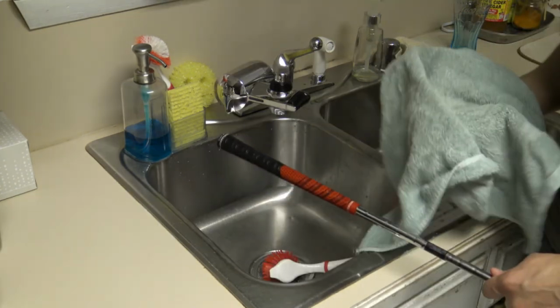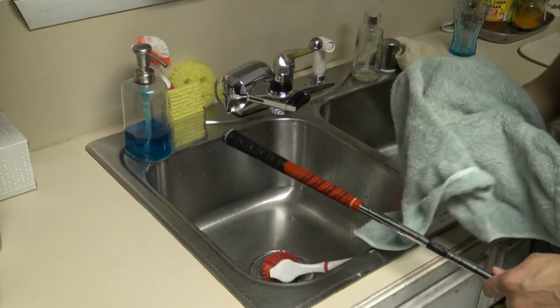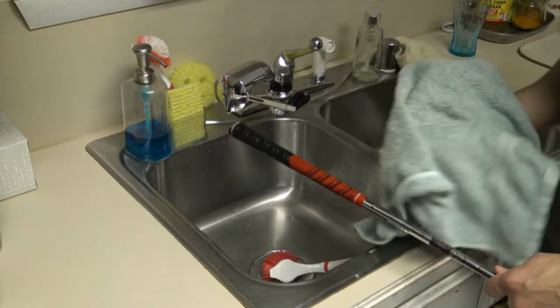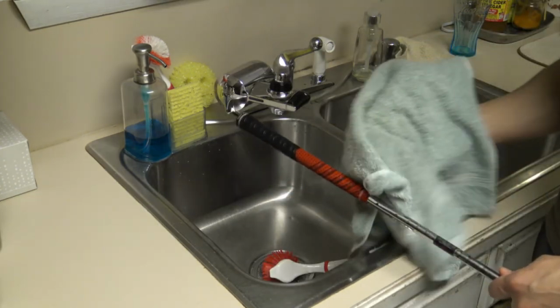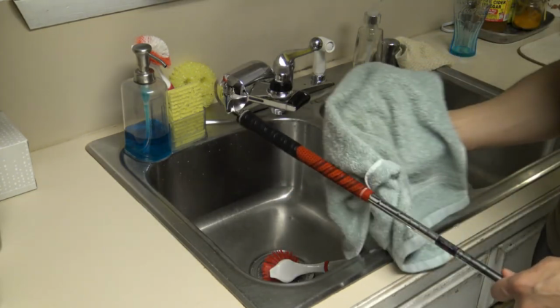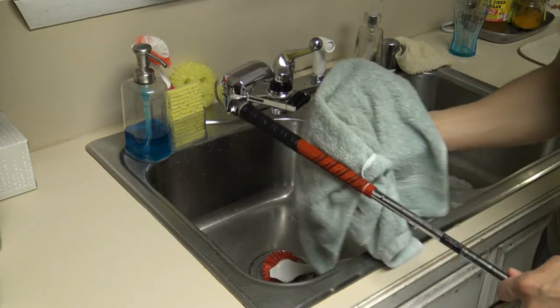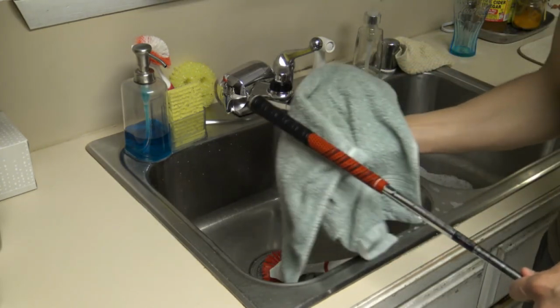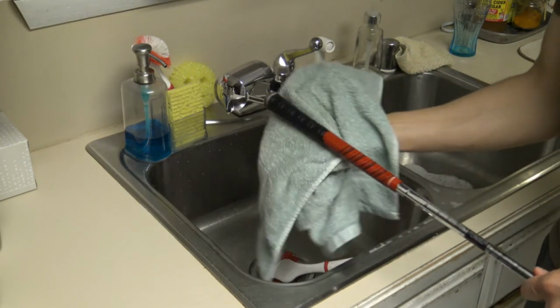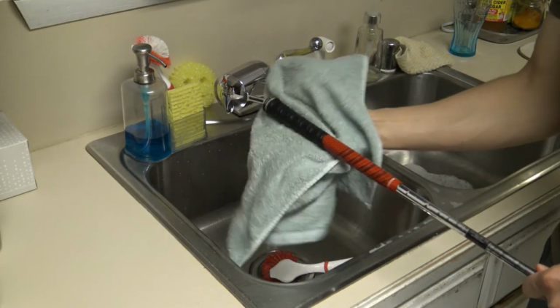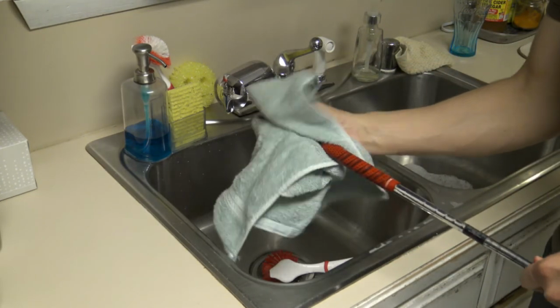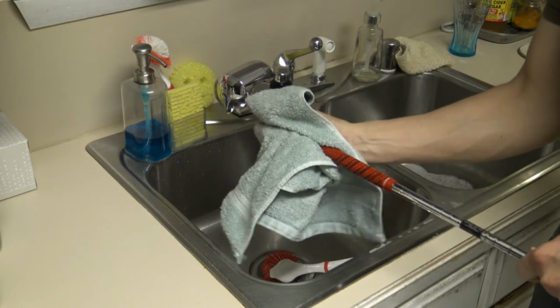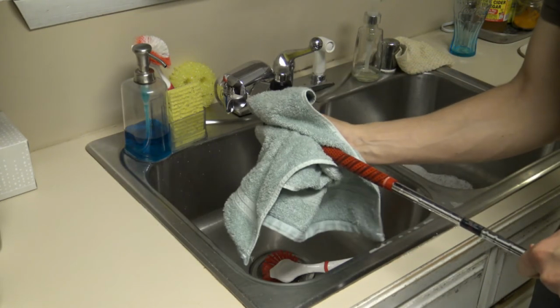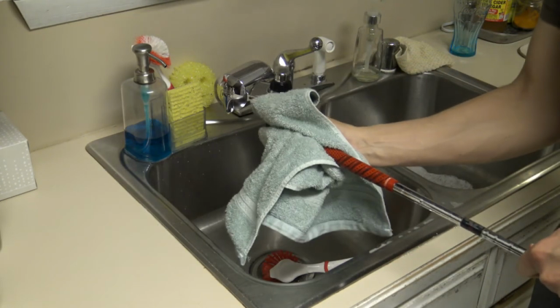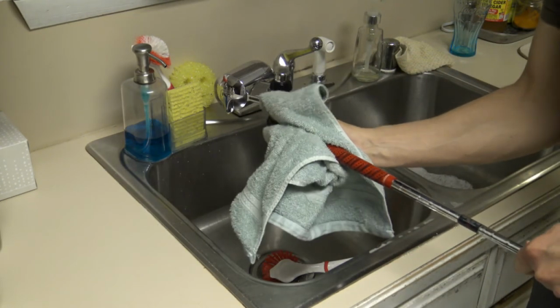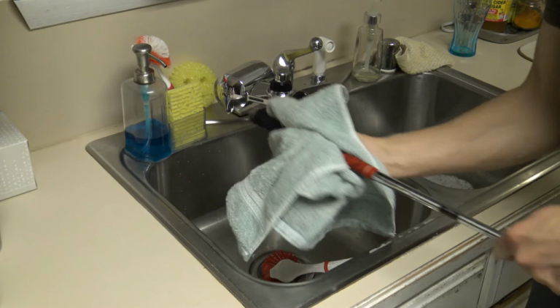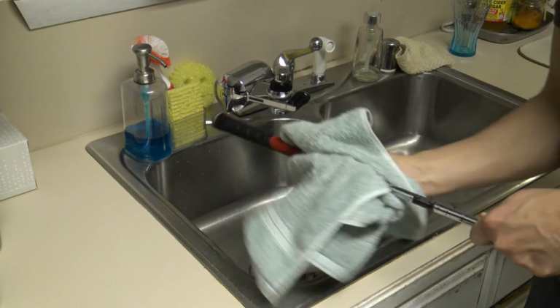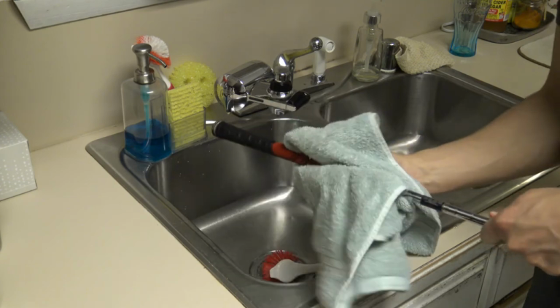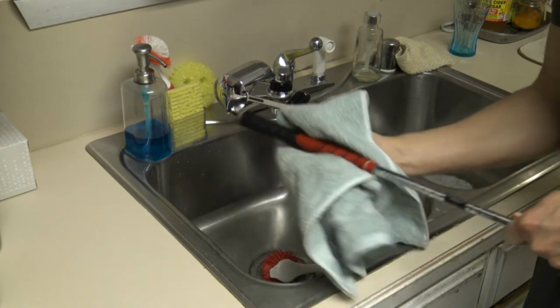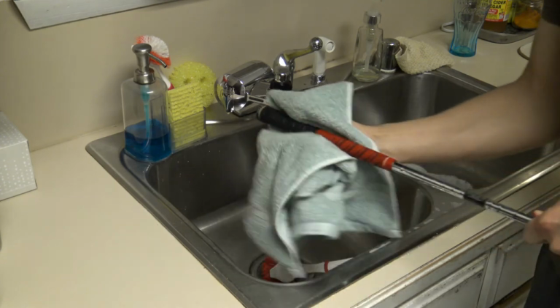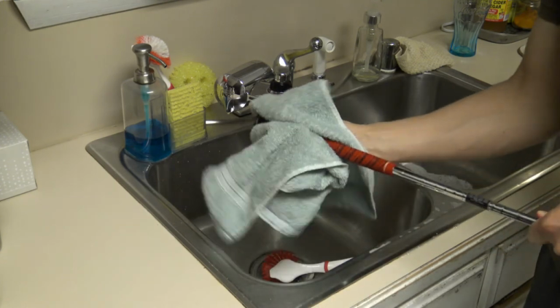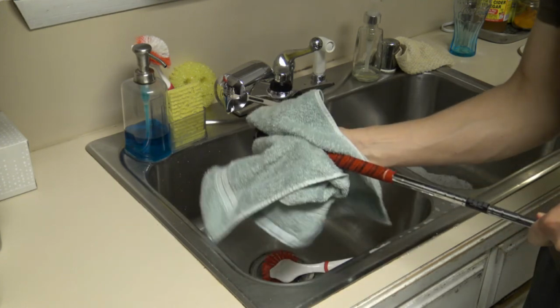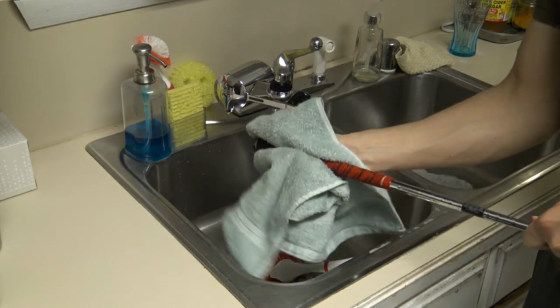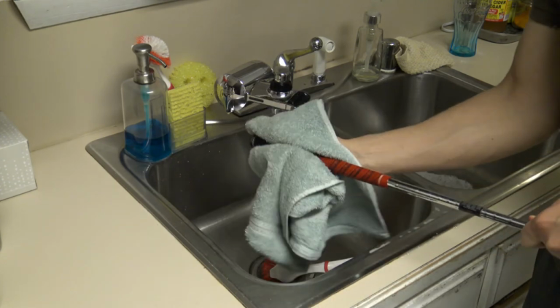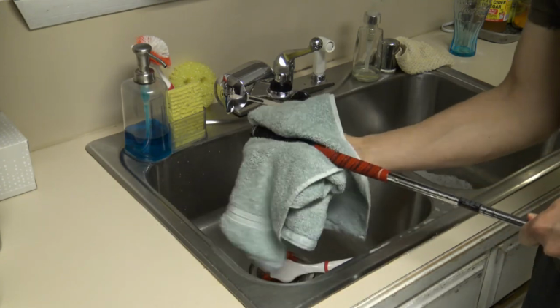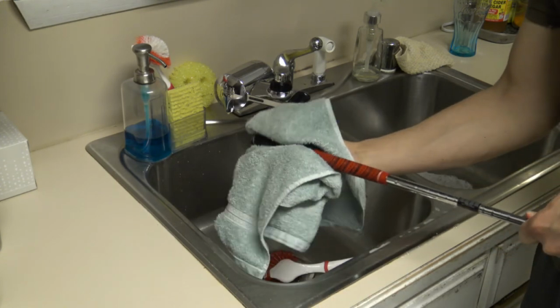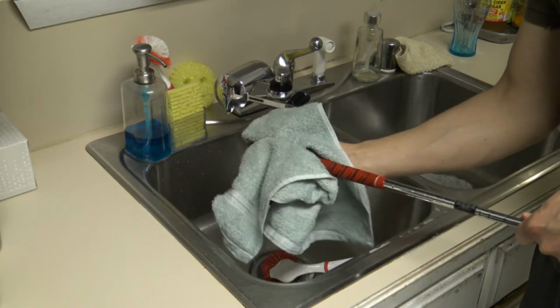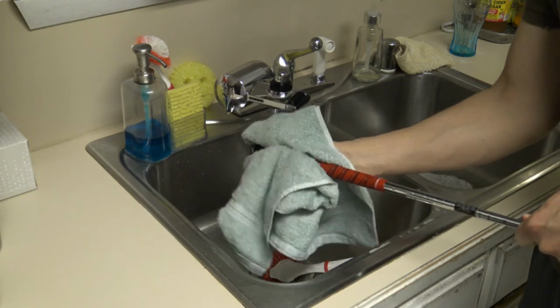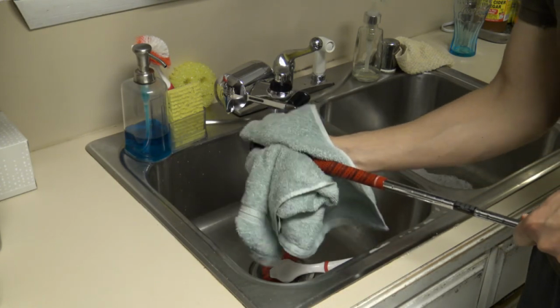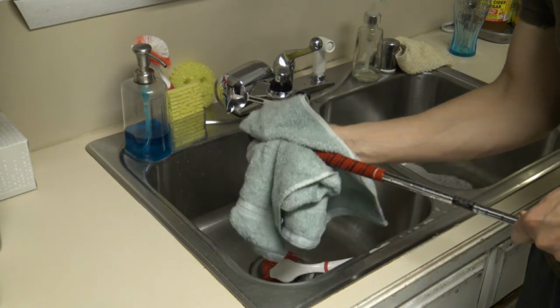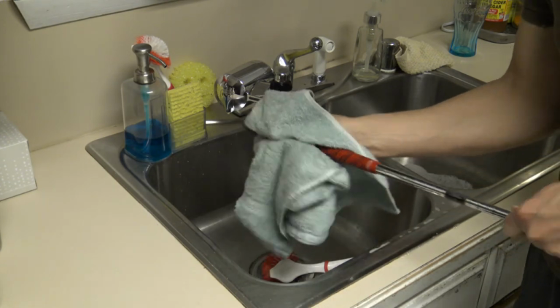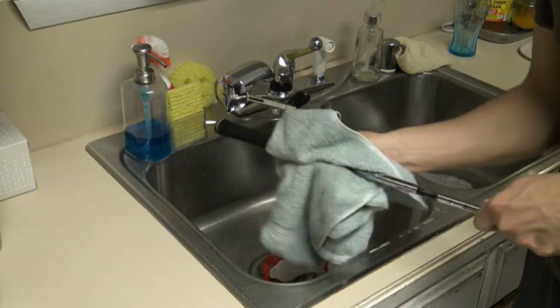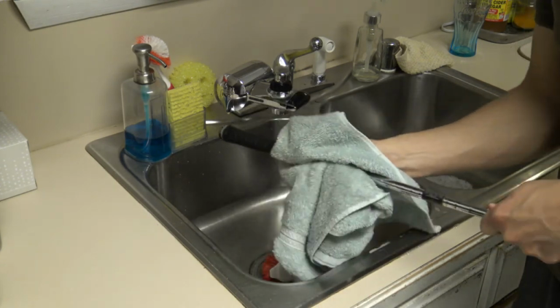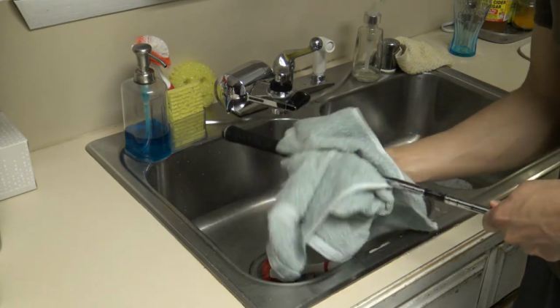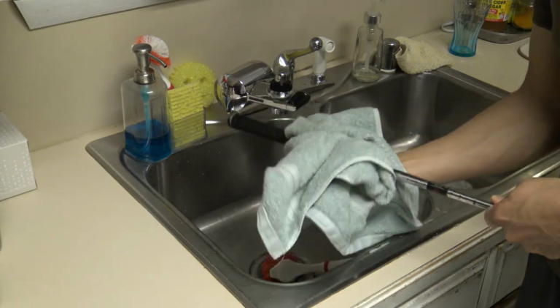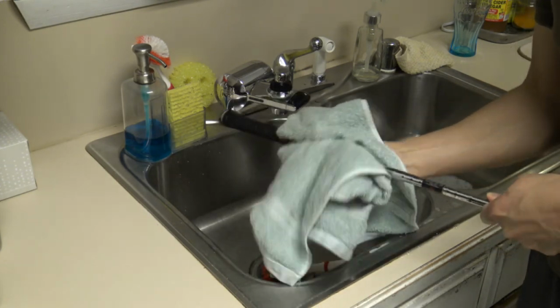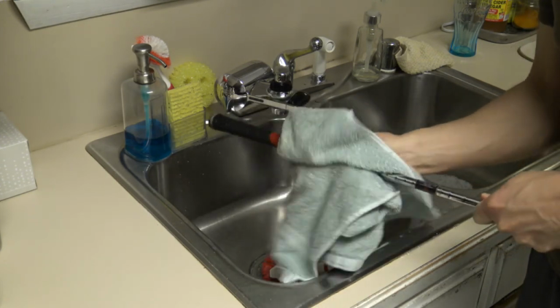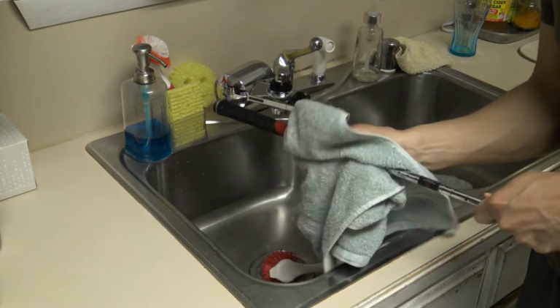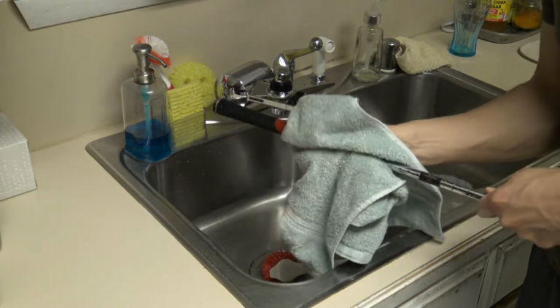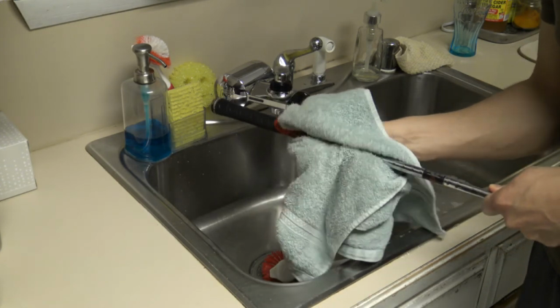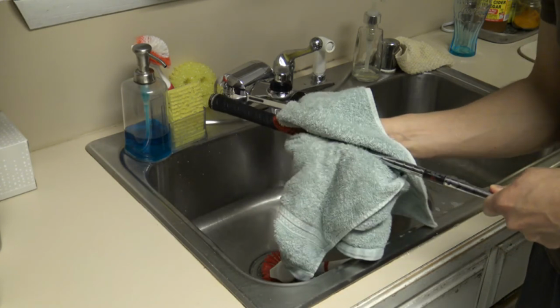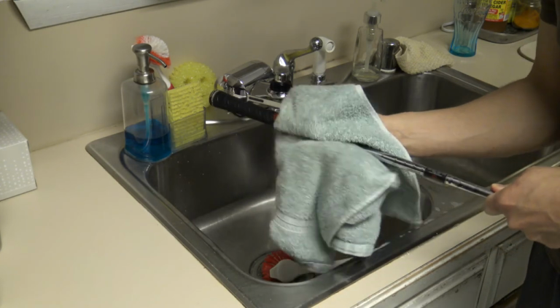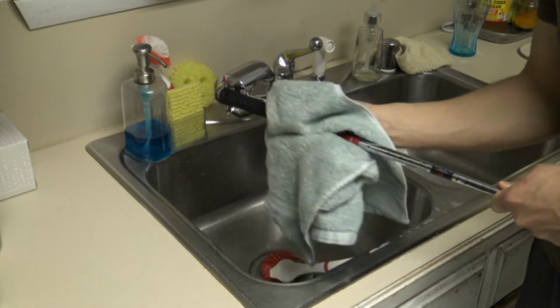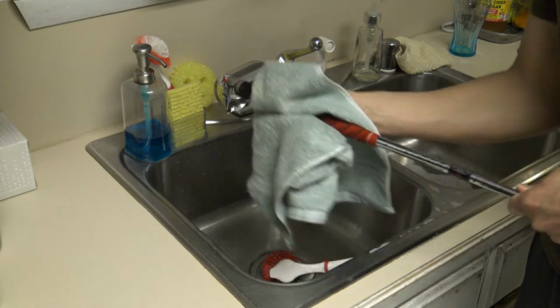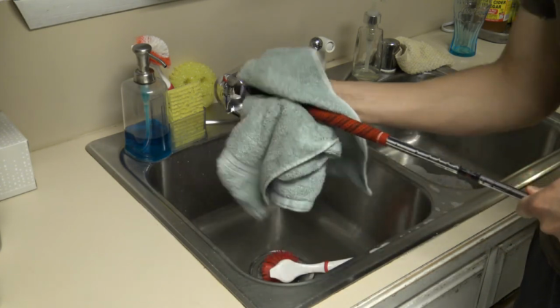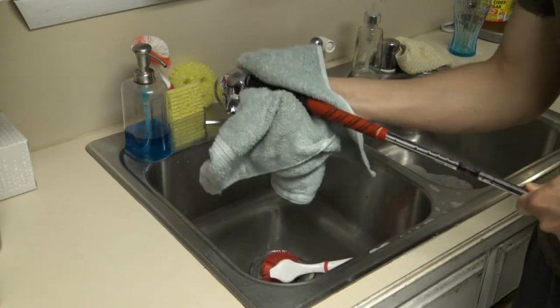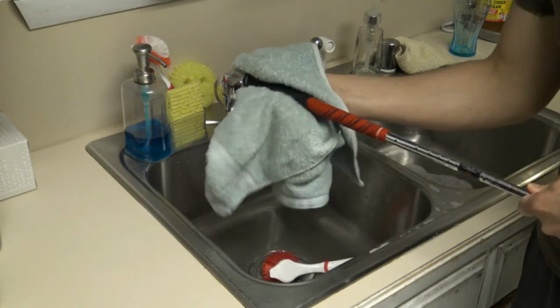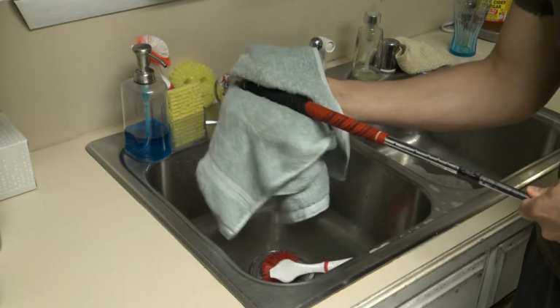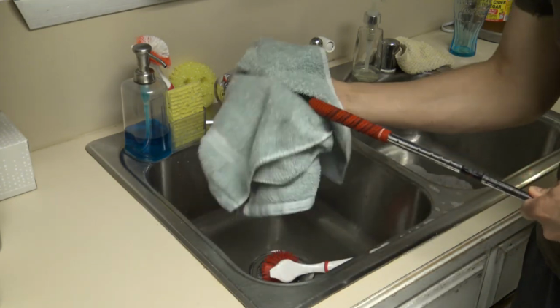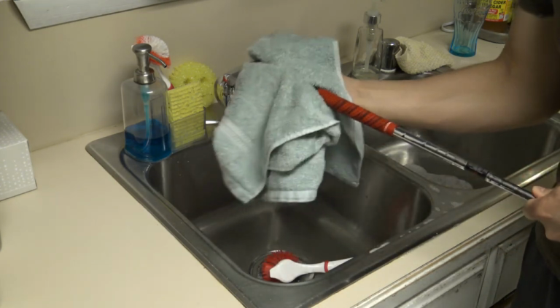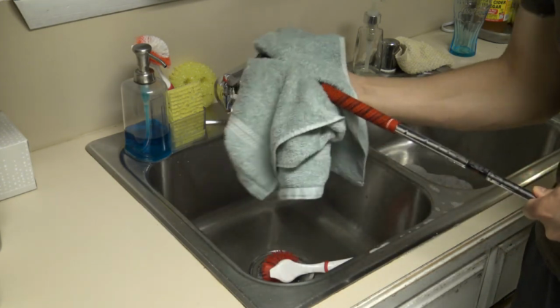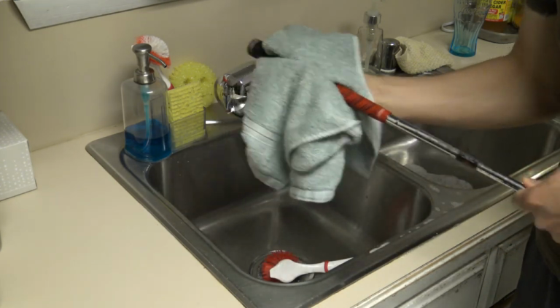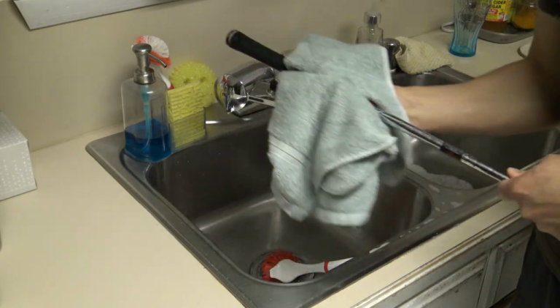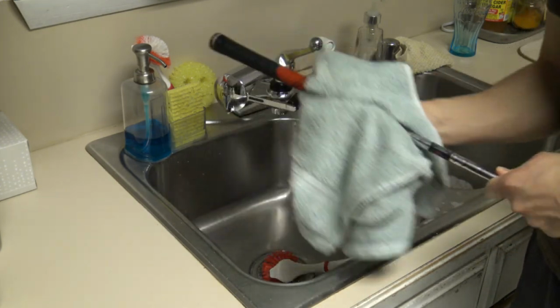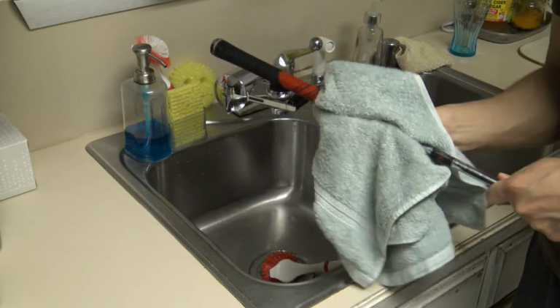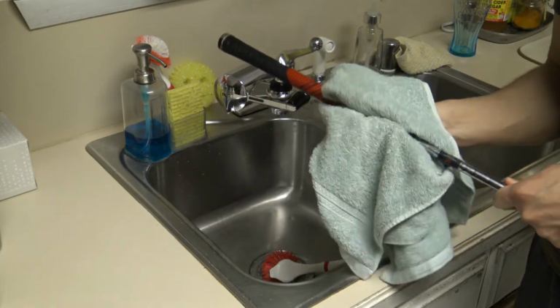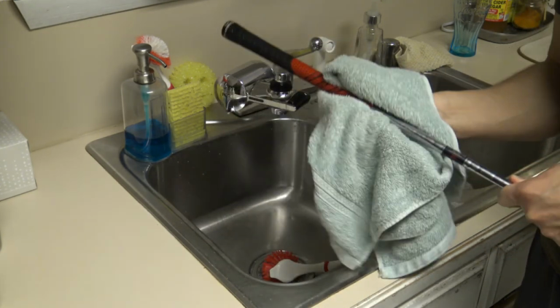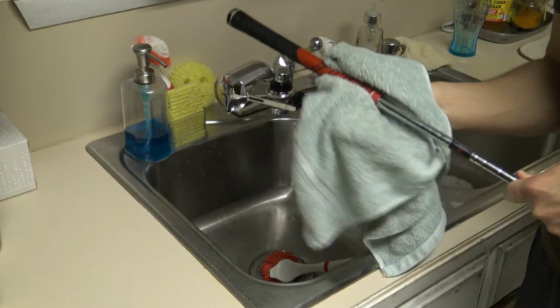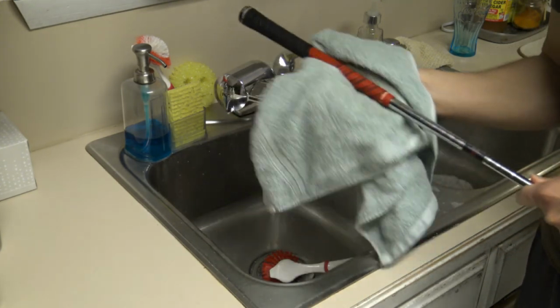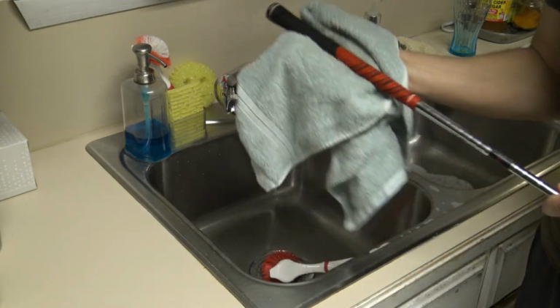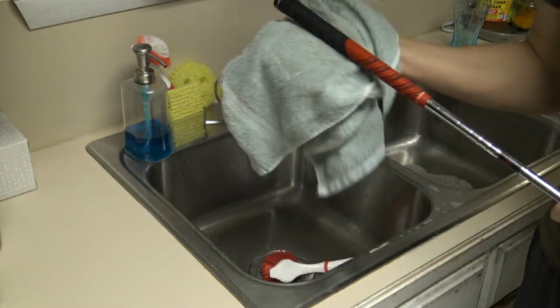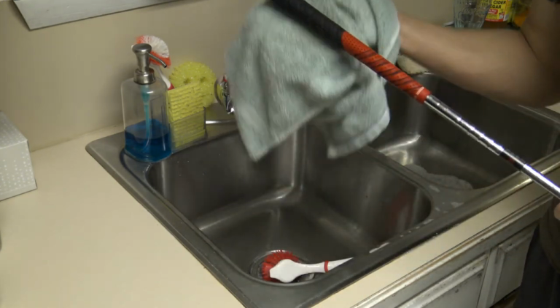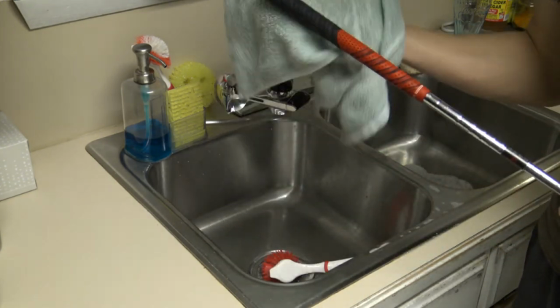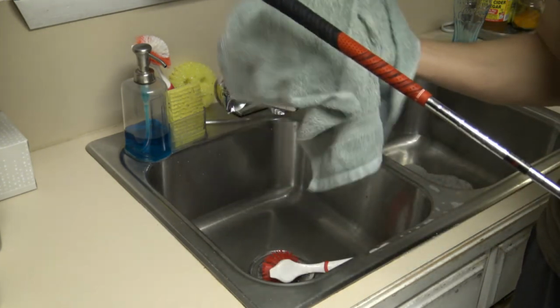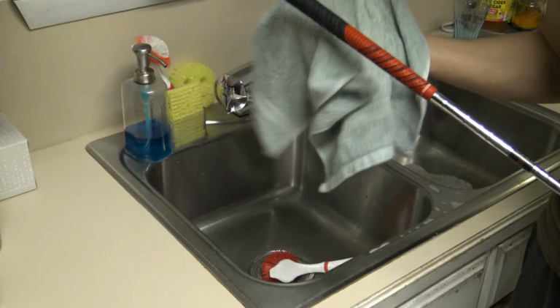After it's clean, just dry your grip with a towel and your grips will feel brand new with all the tackiness completely restored.